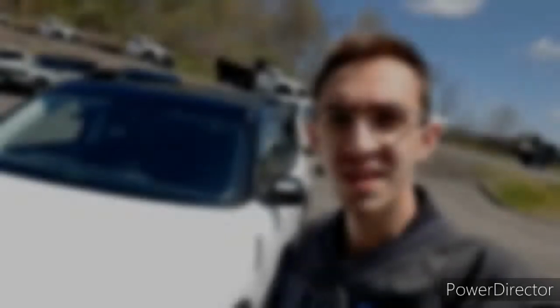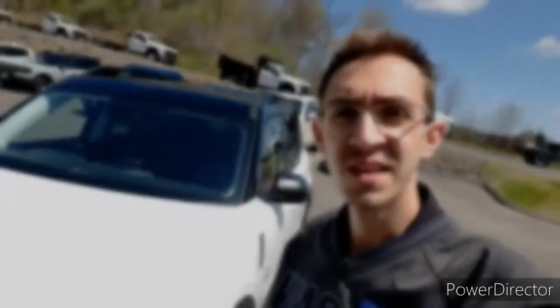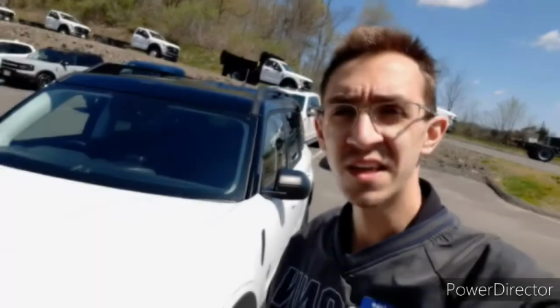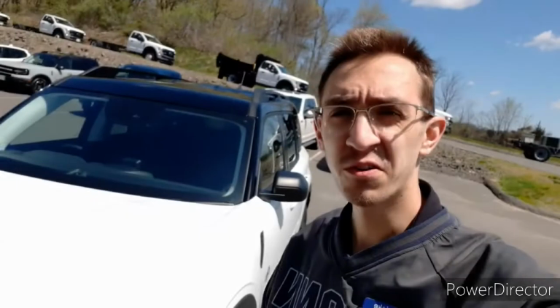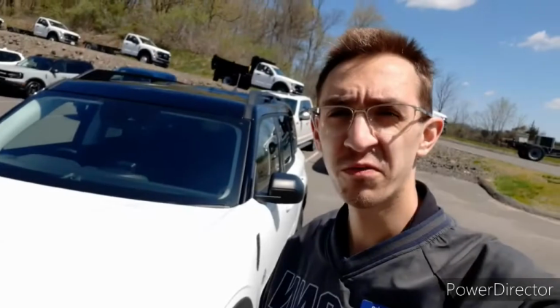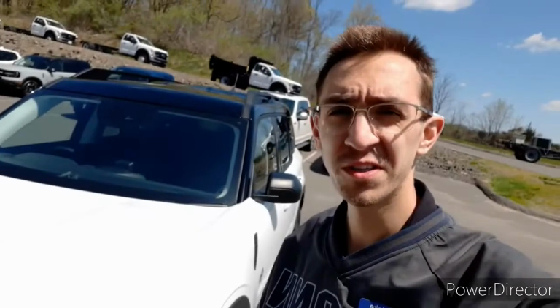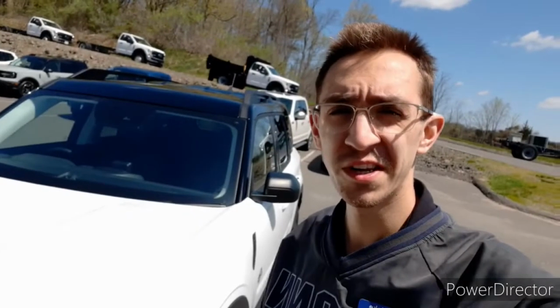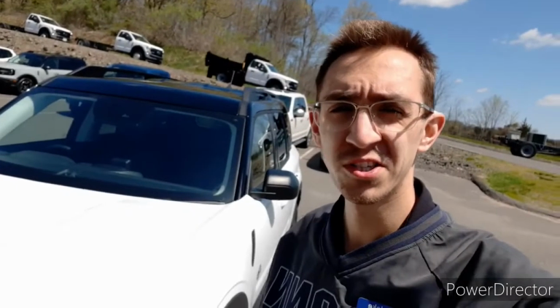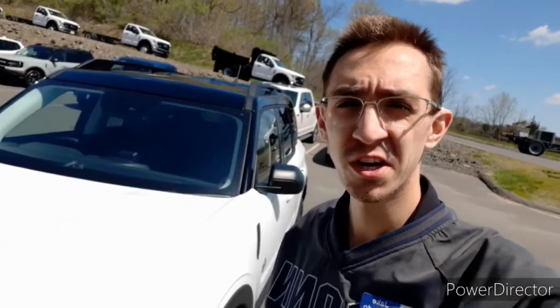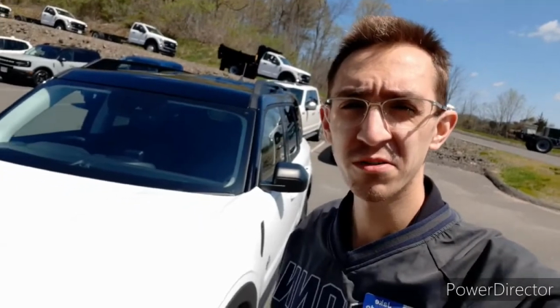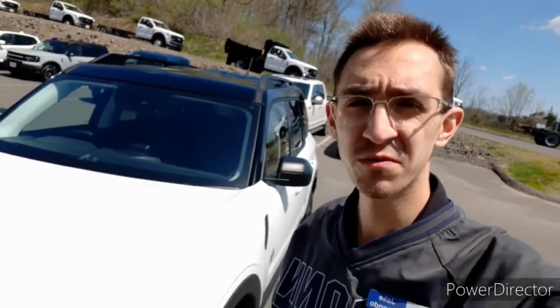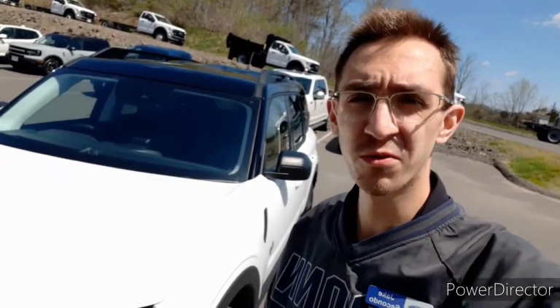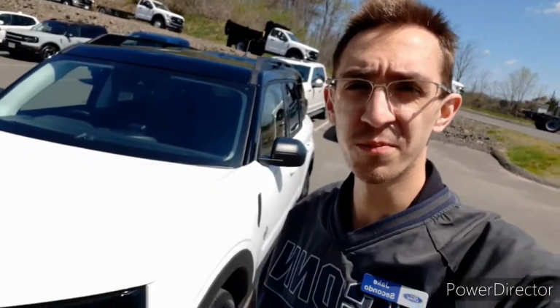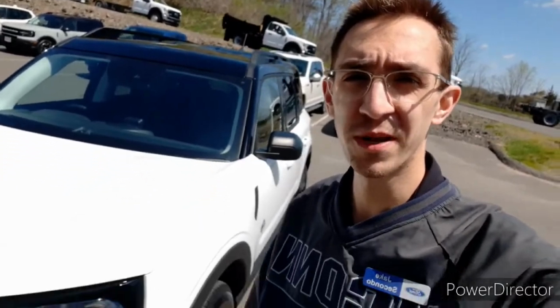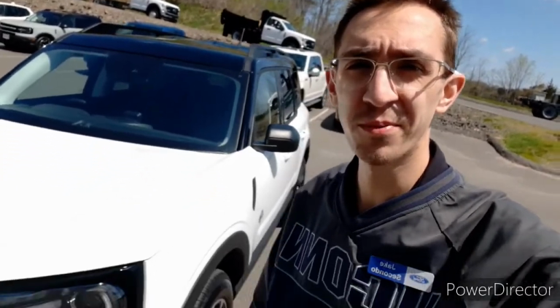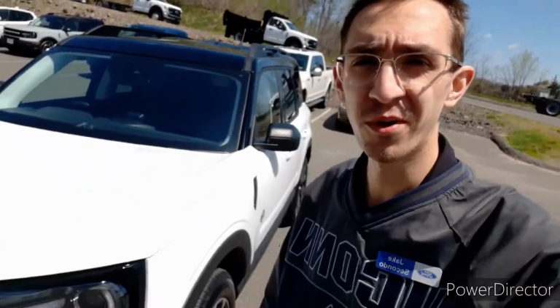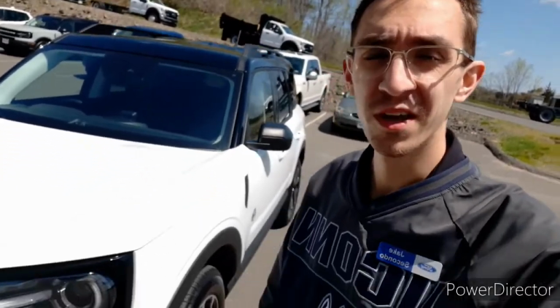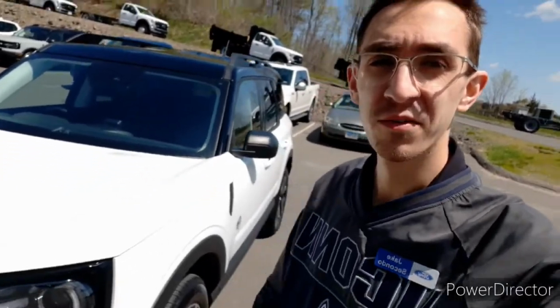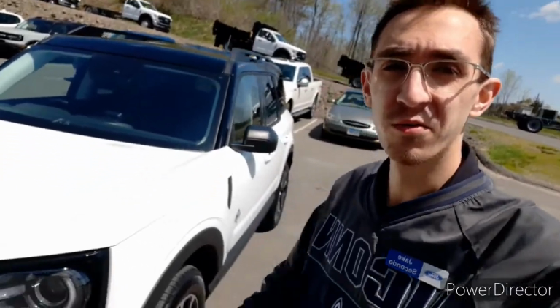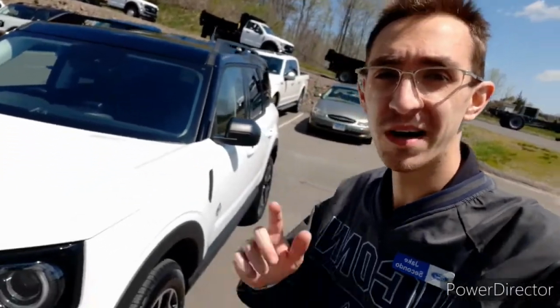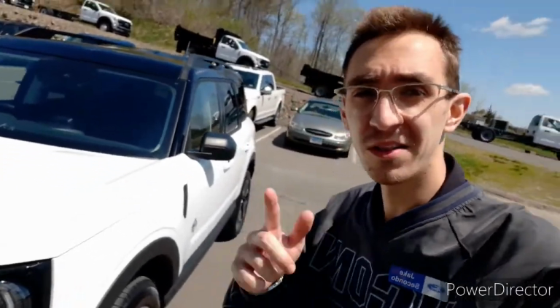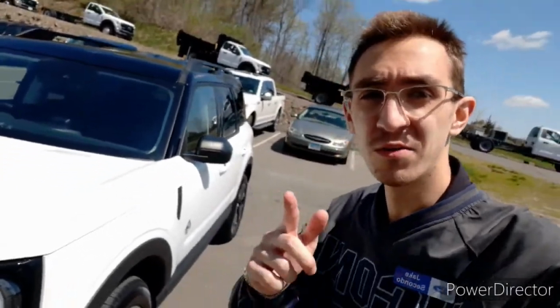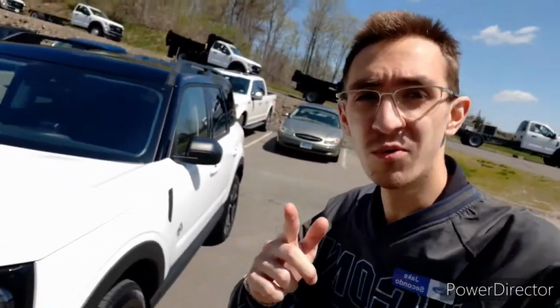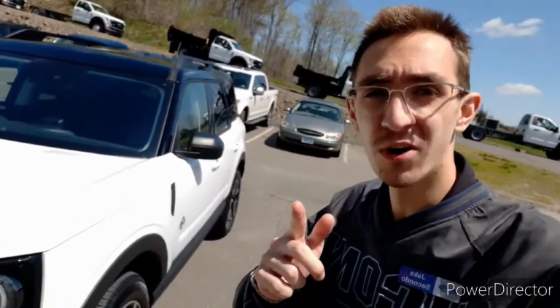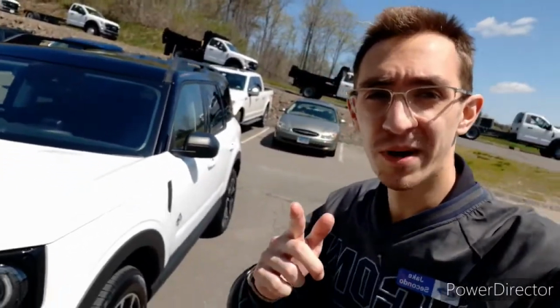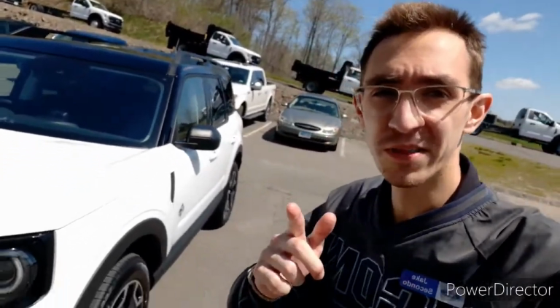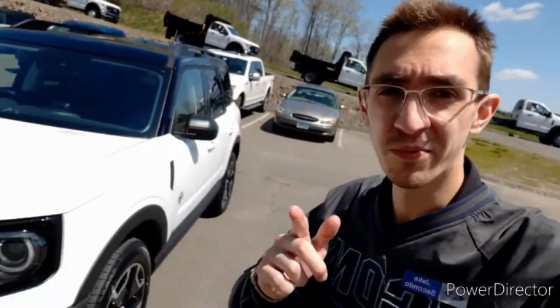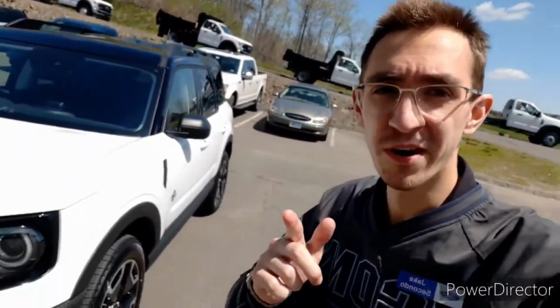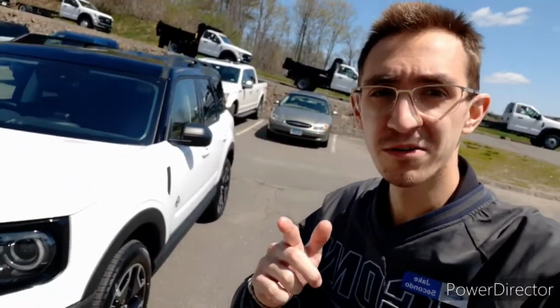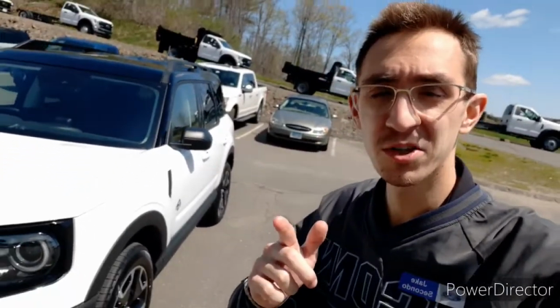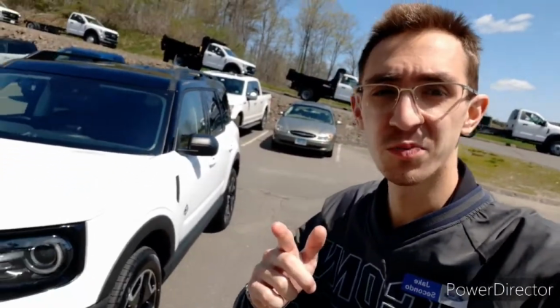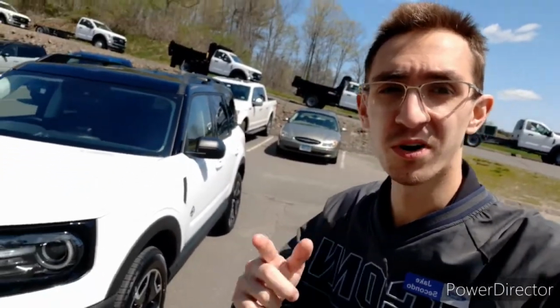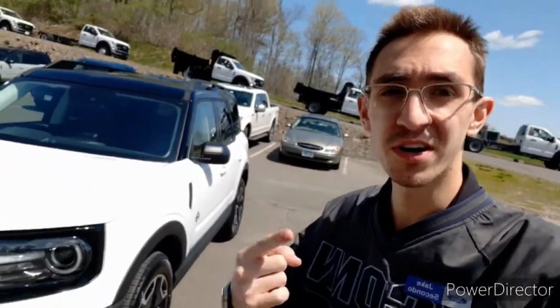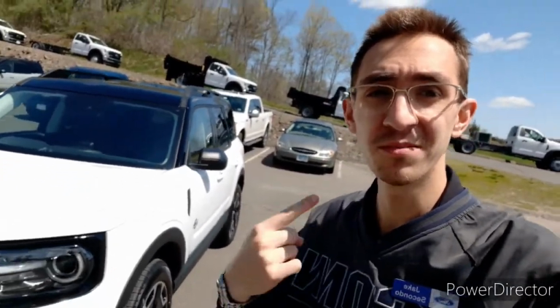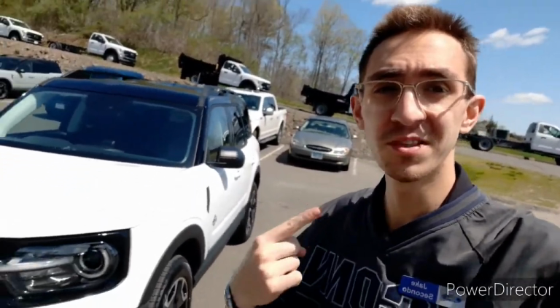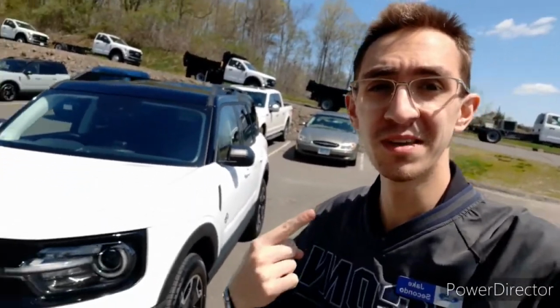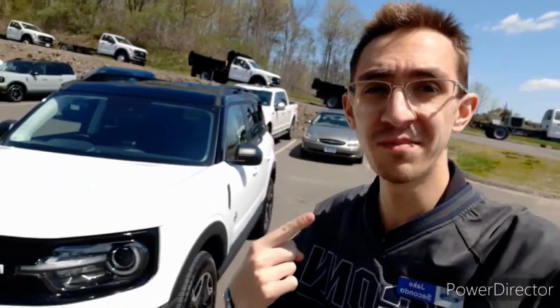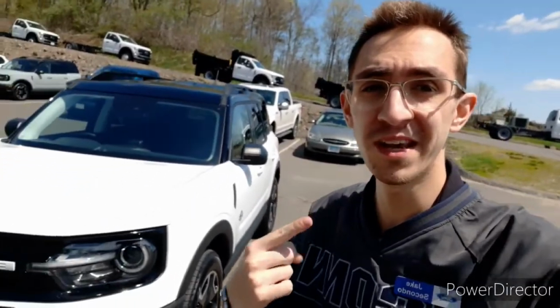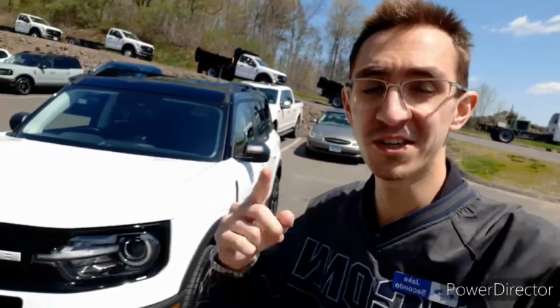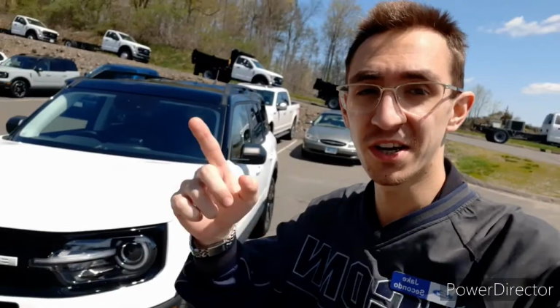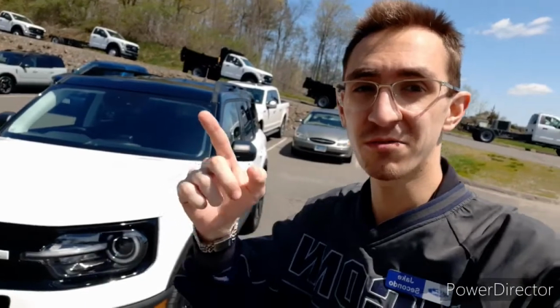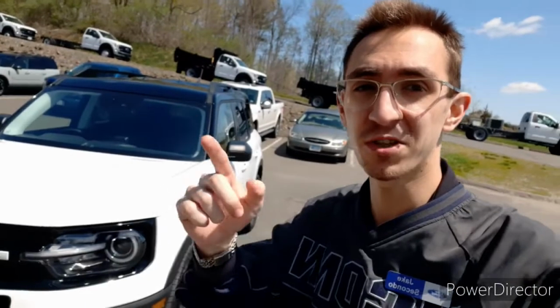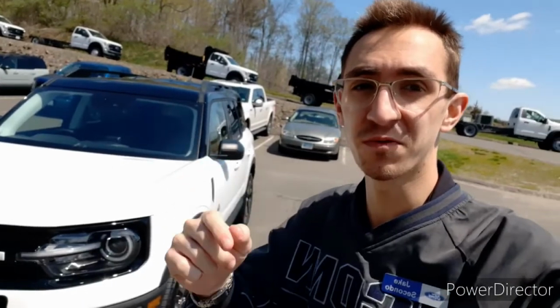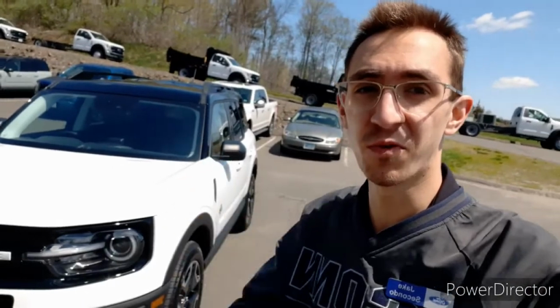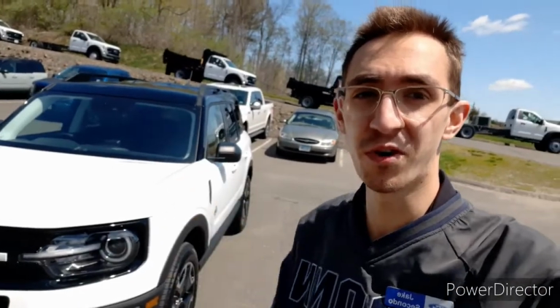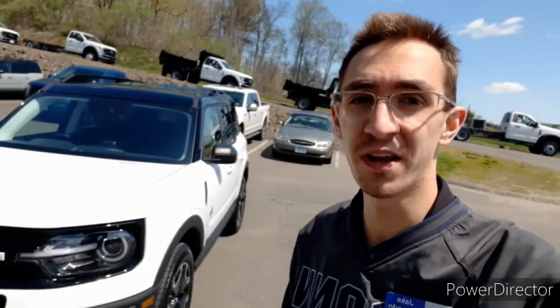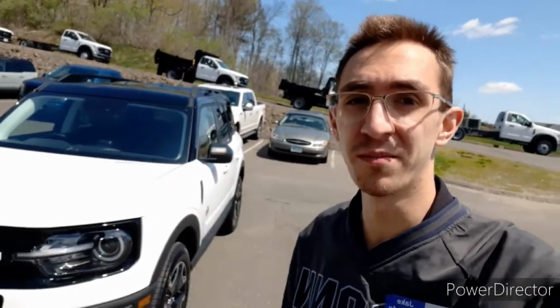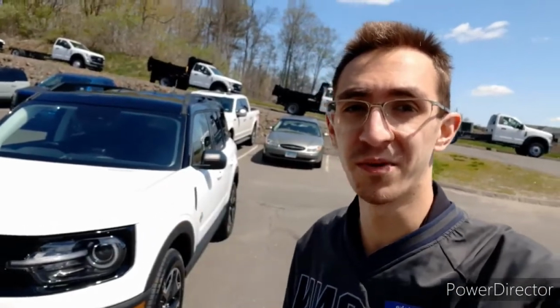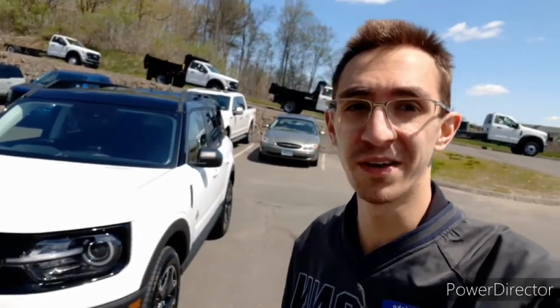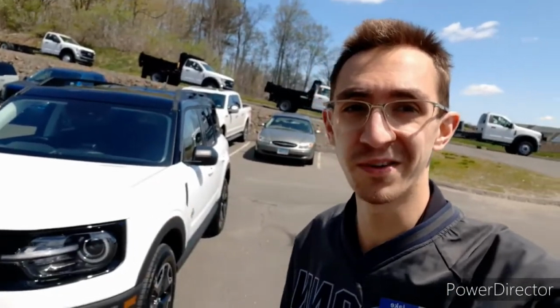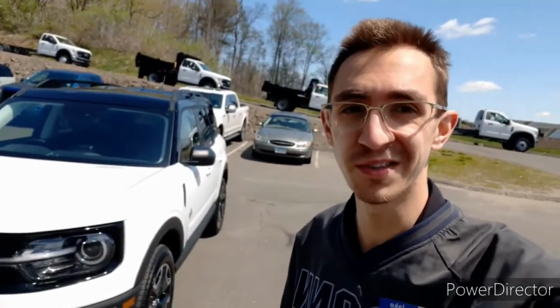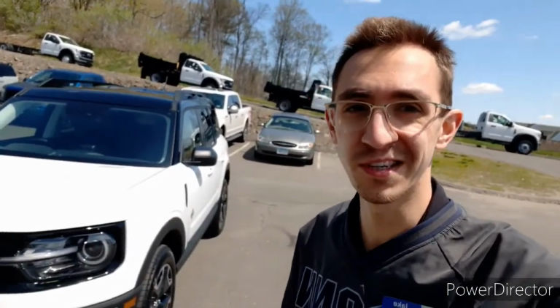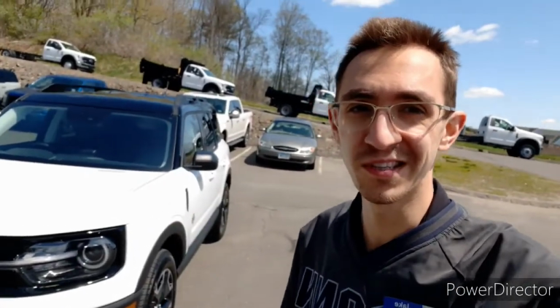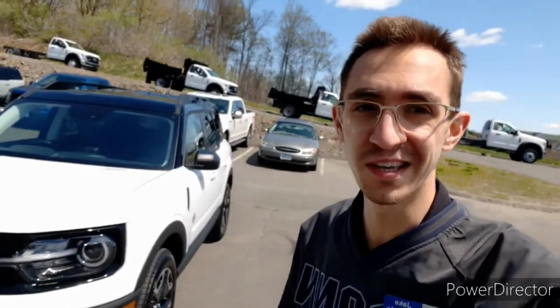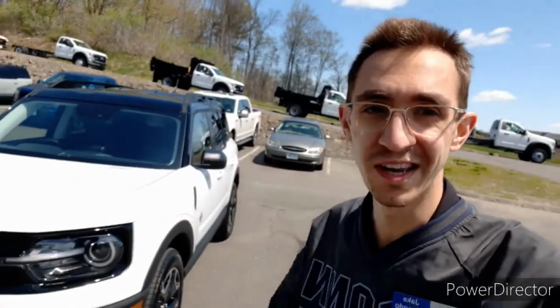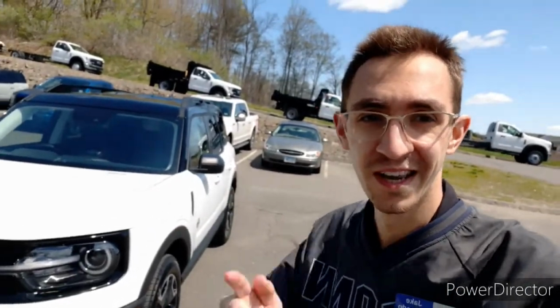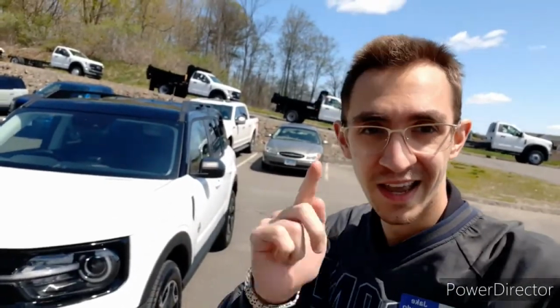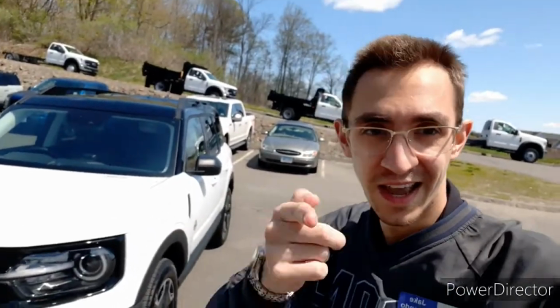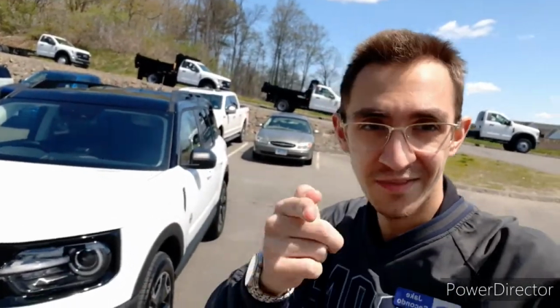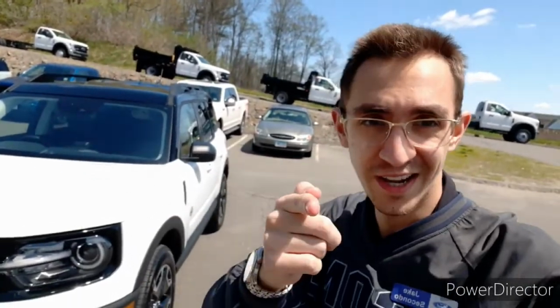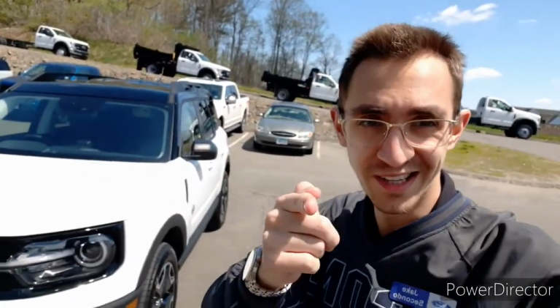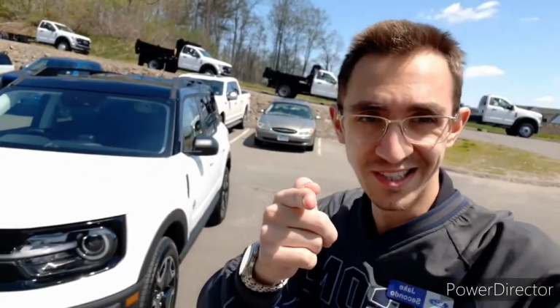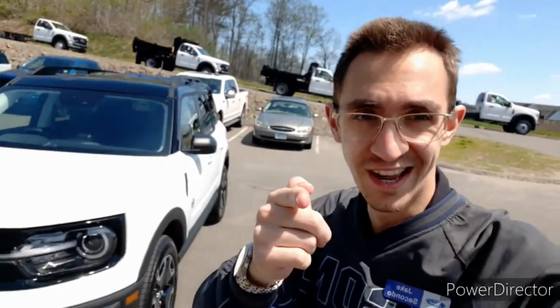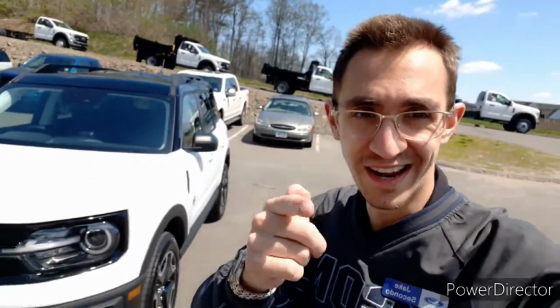Thanks for visiting, Jengris Ford people. If you want to learn more about the Bronco Sport, come see me at Jengris Ford in Plainville, CT. Have a nice day.